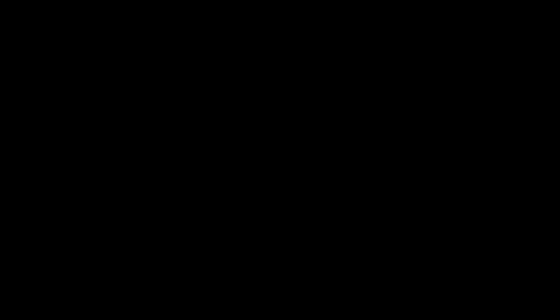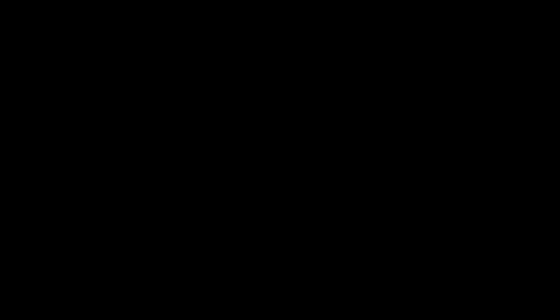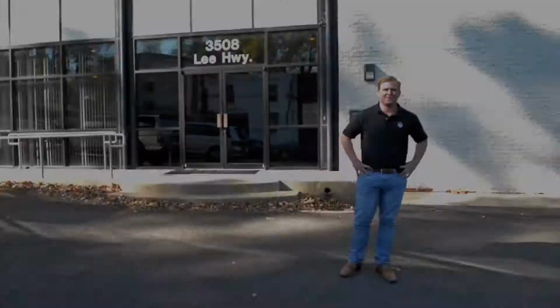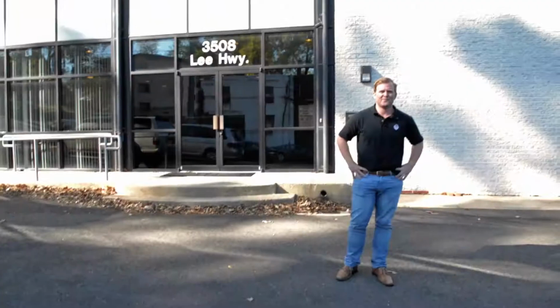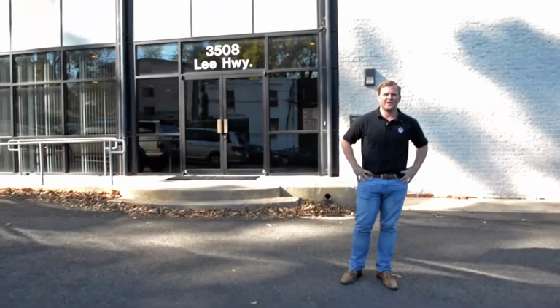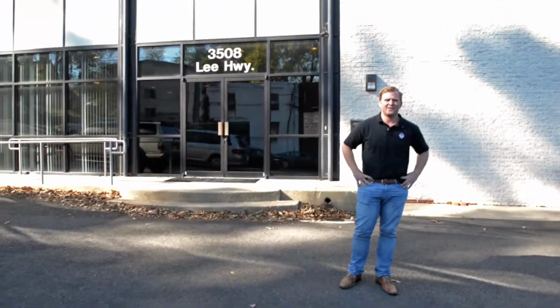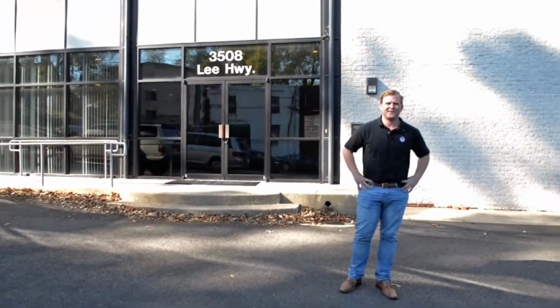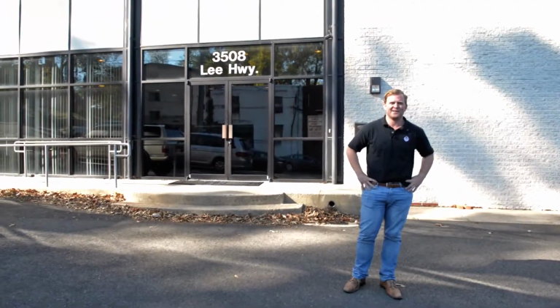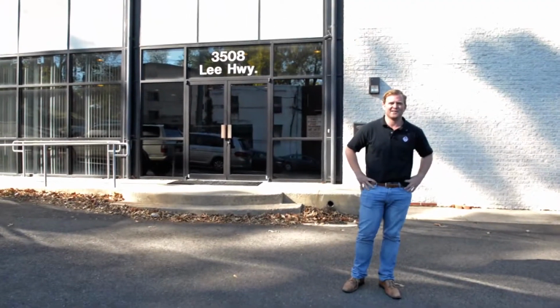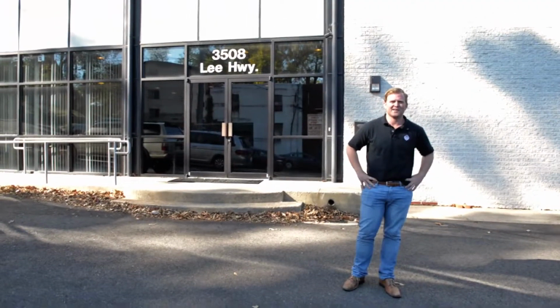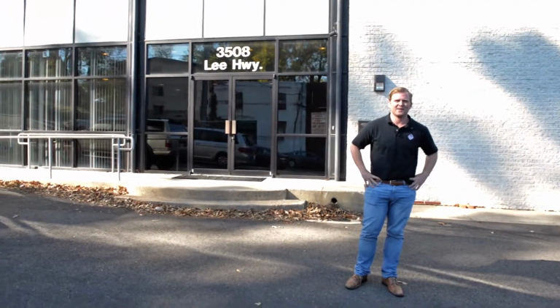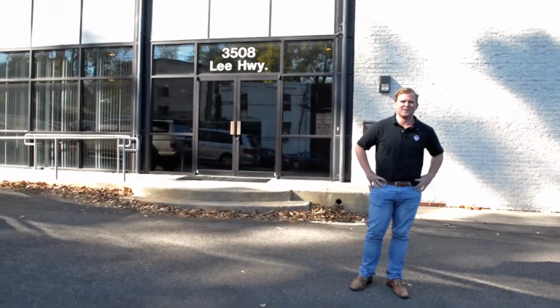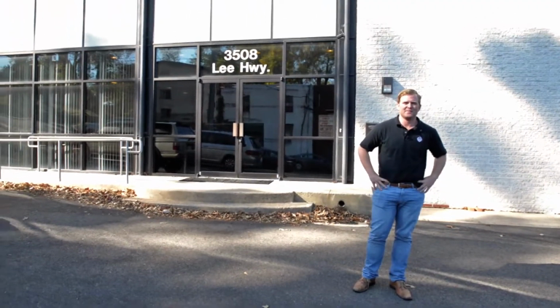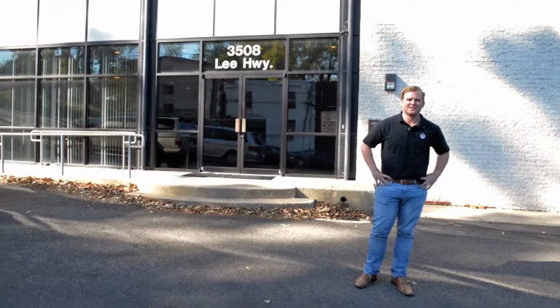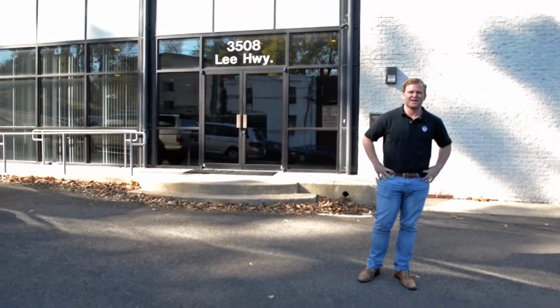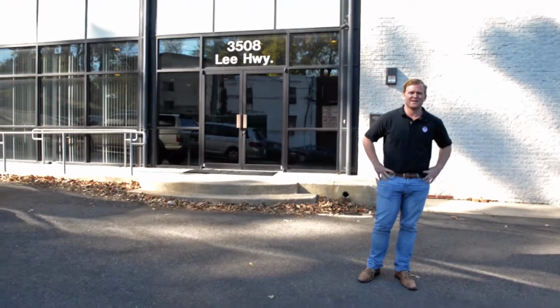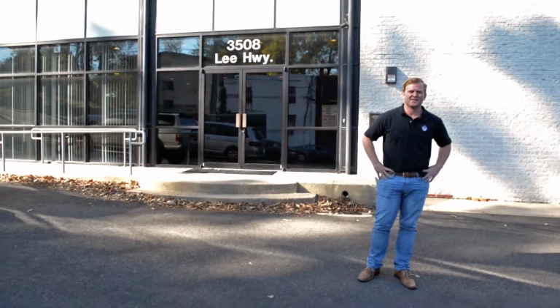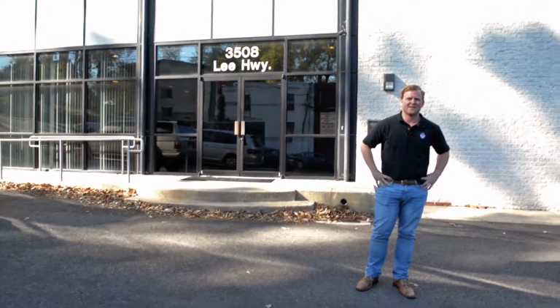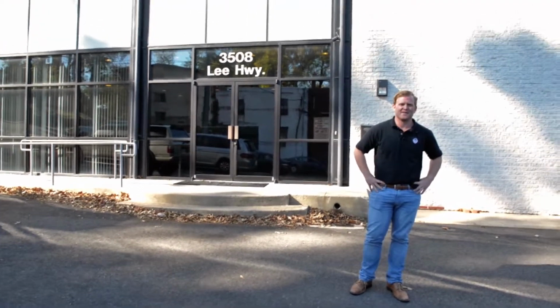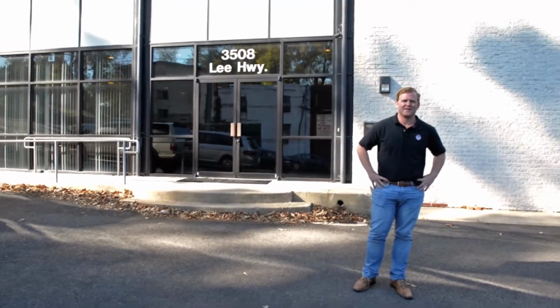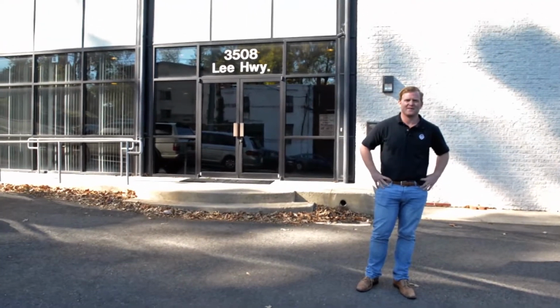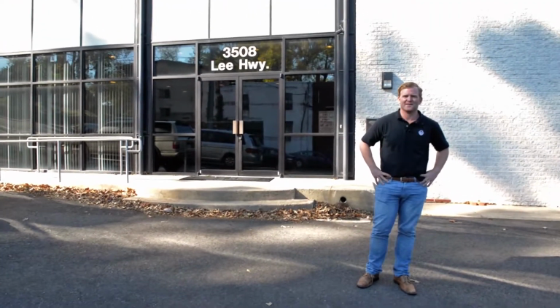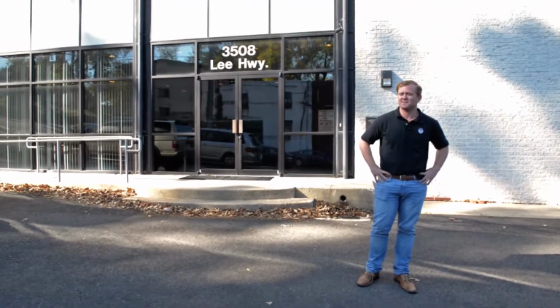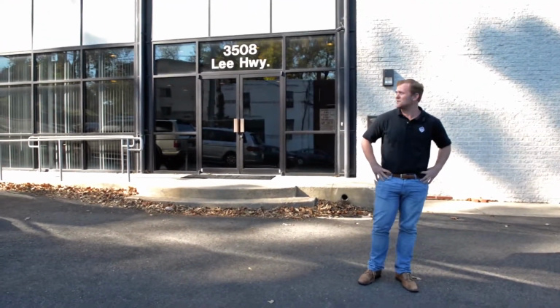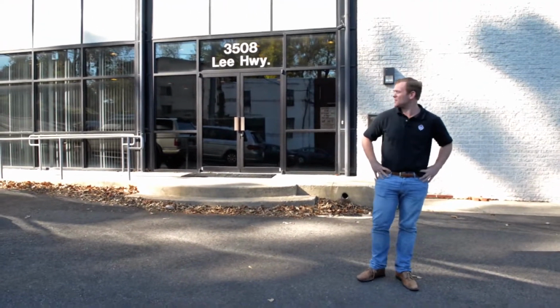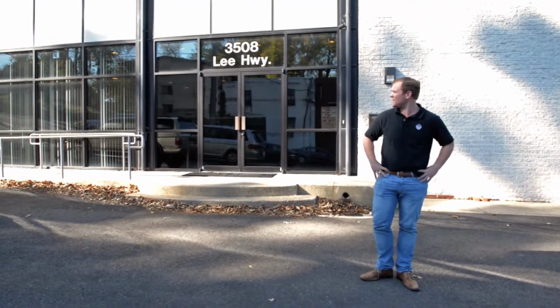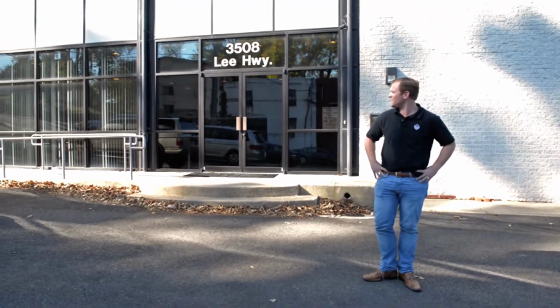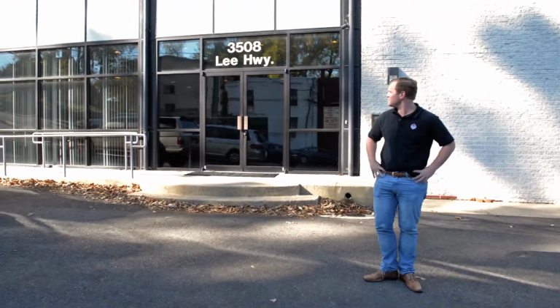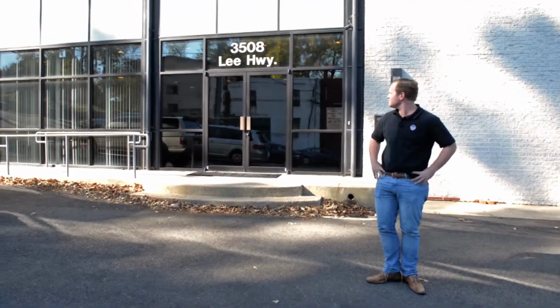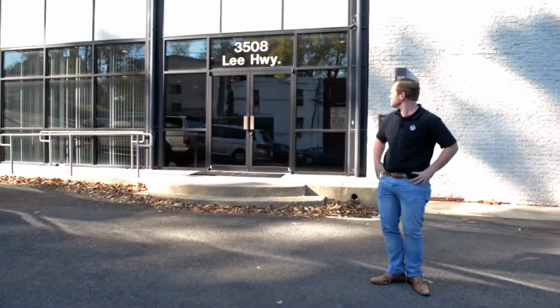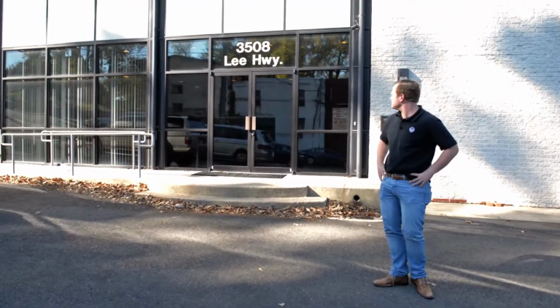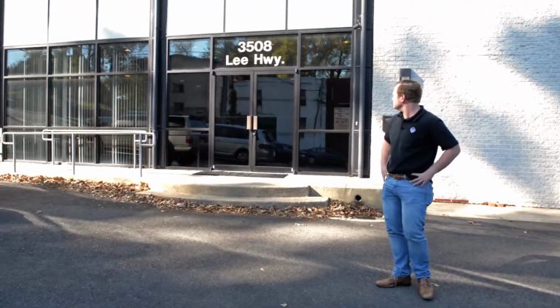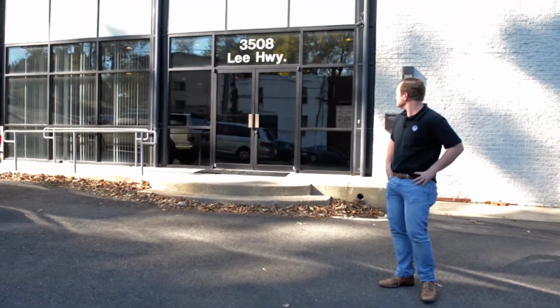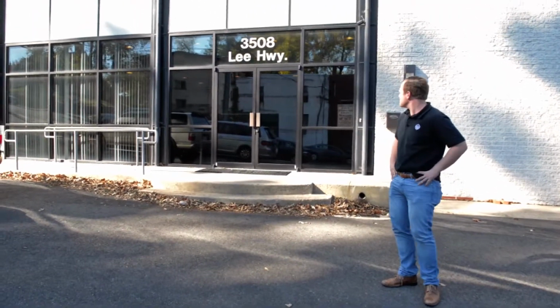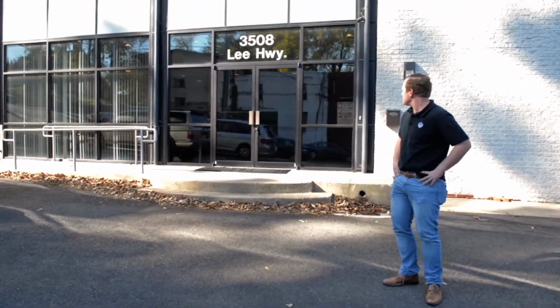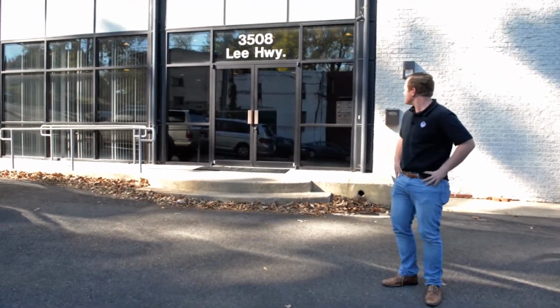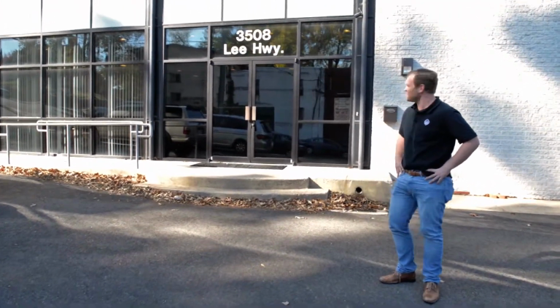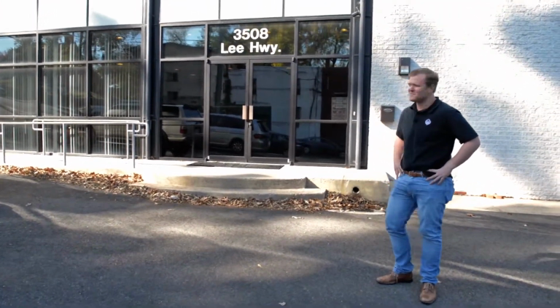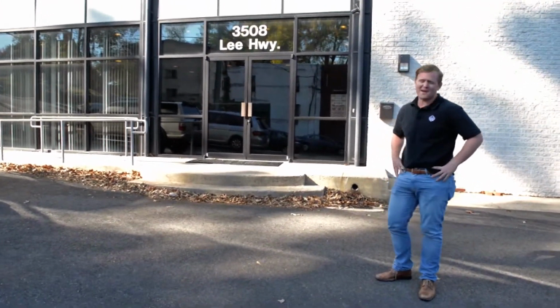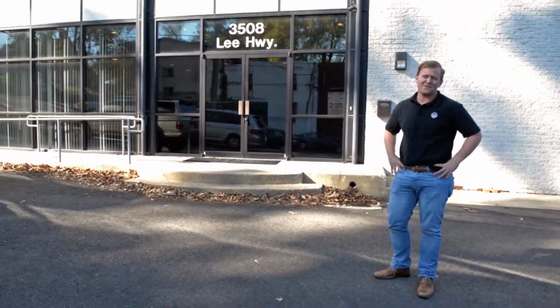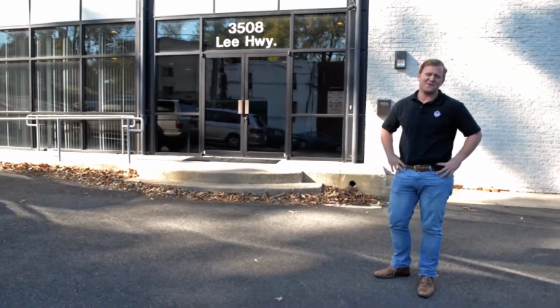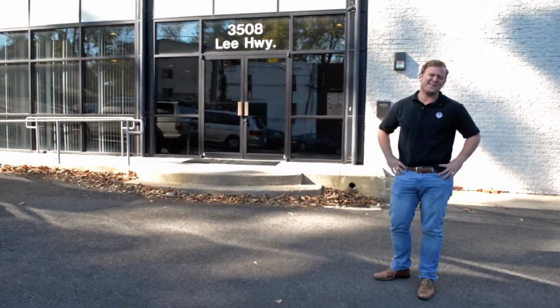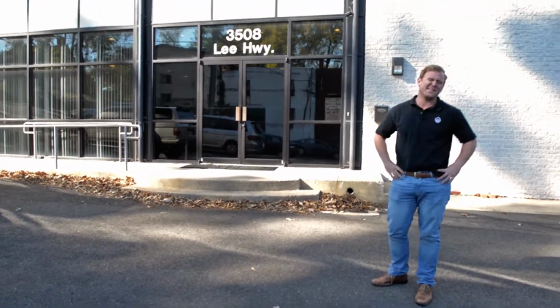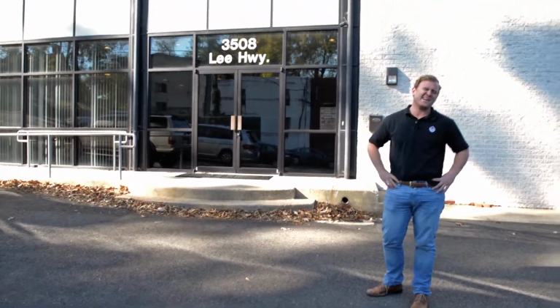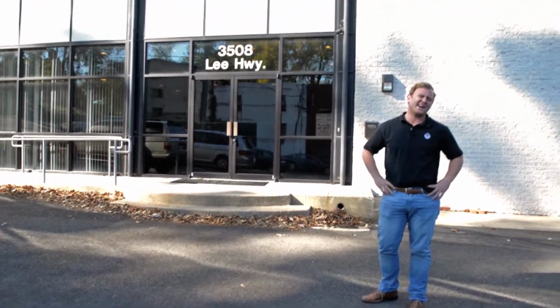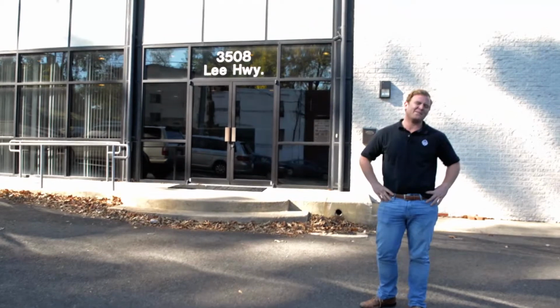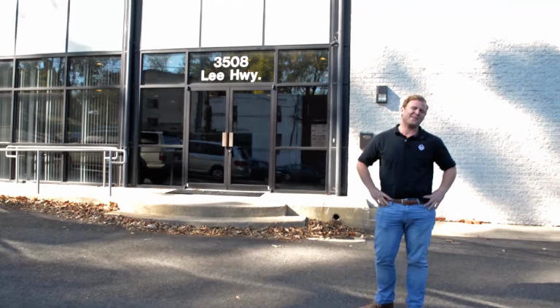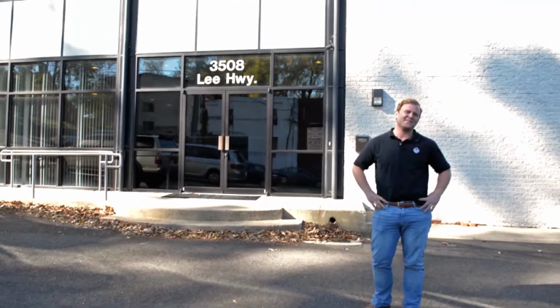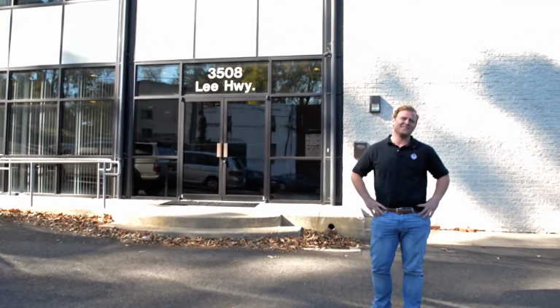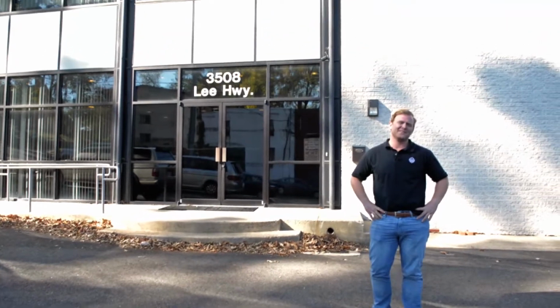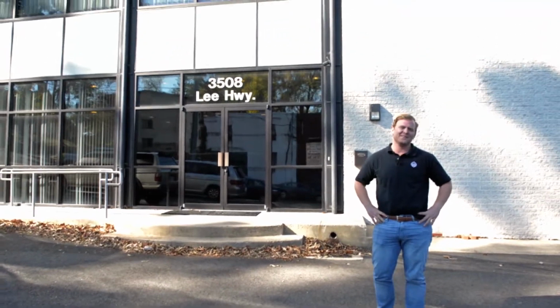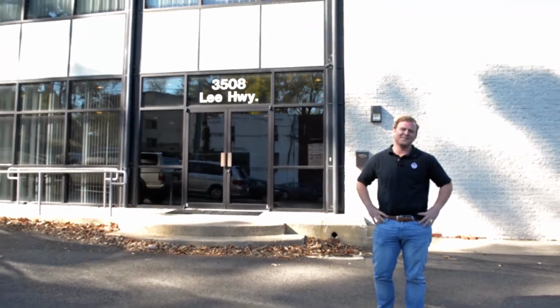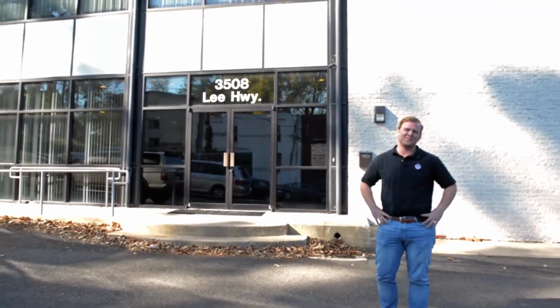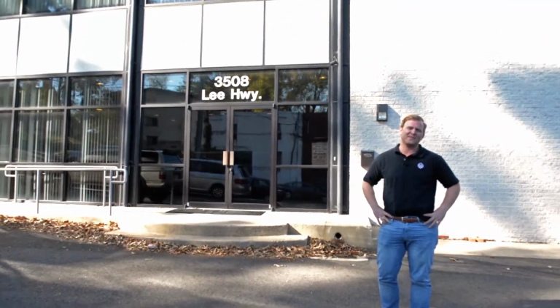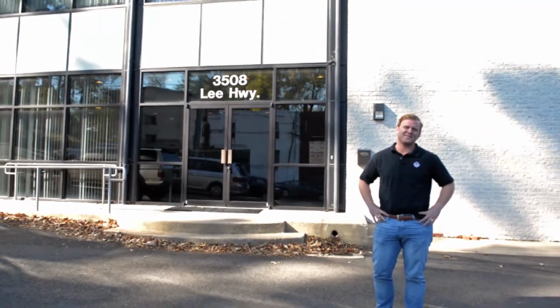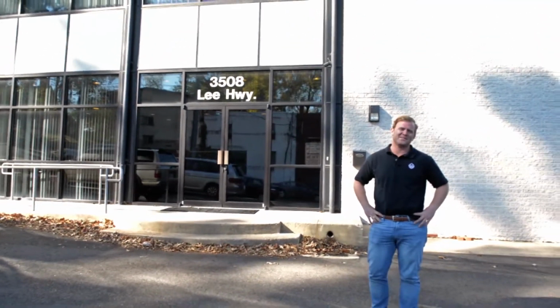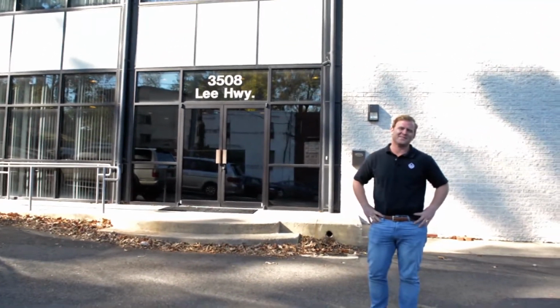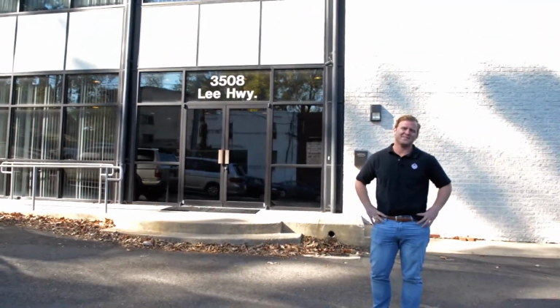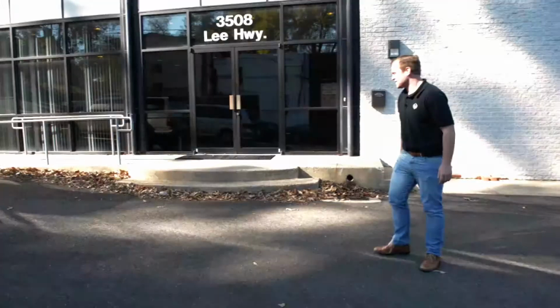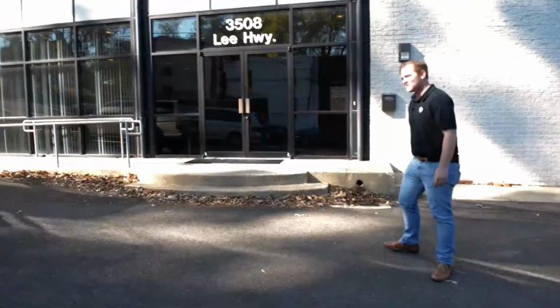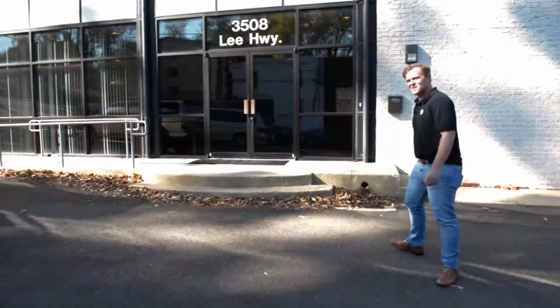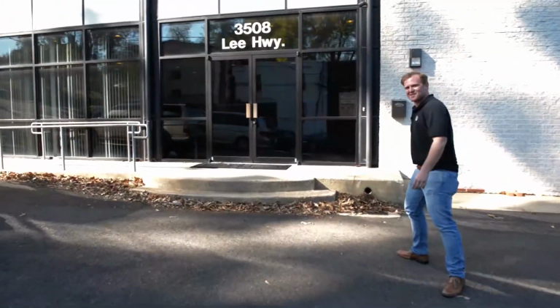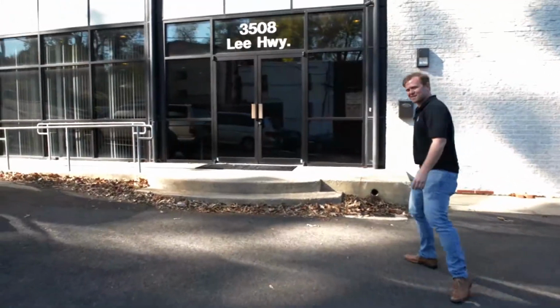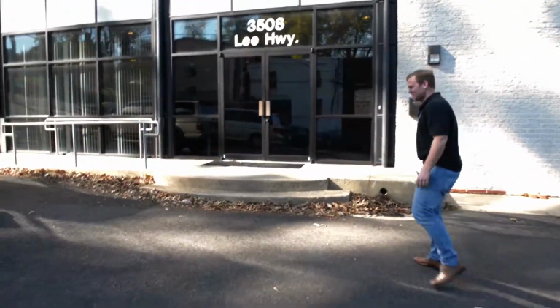This Ten and Fit Out we did at the Columbia Masonic Center in Arlington, Virginia. 3508 Lee Highway. Let's go inside.